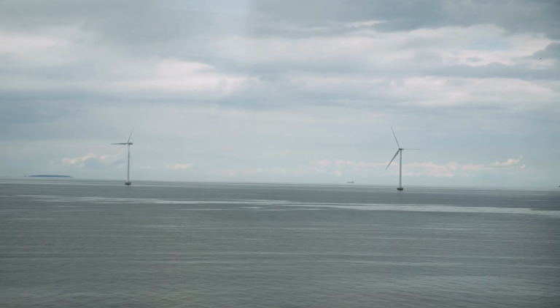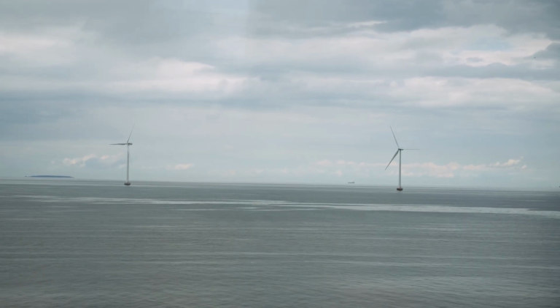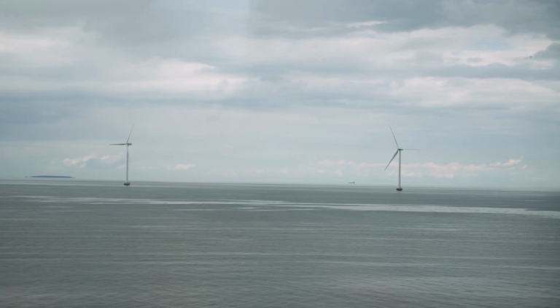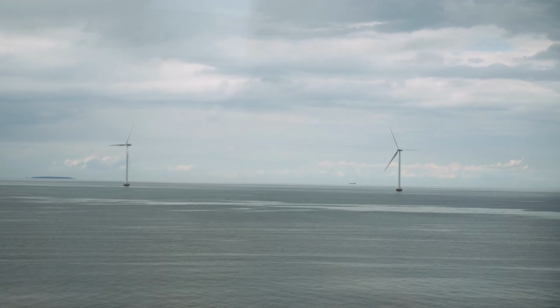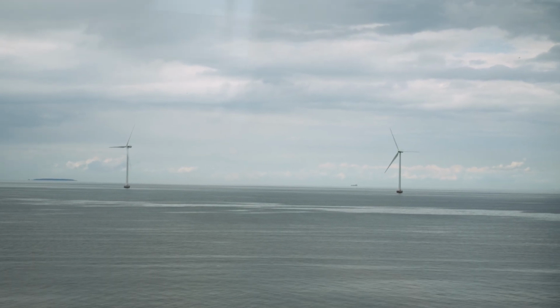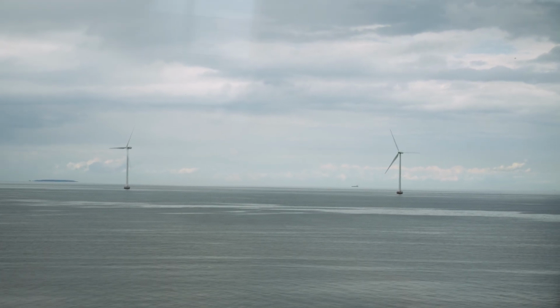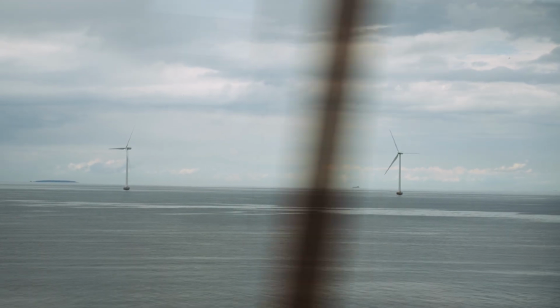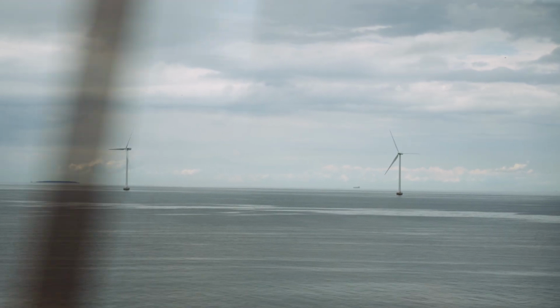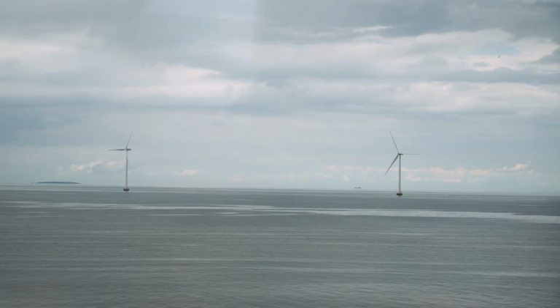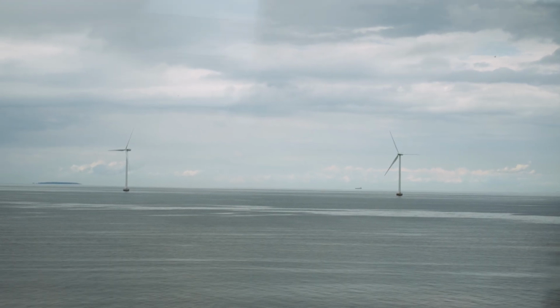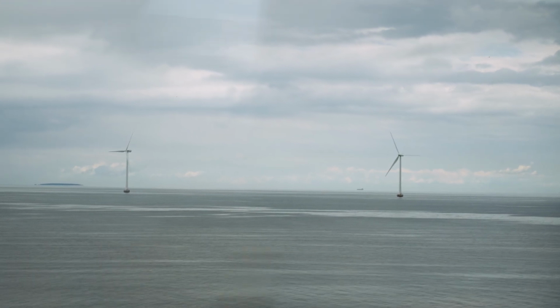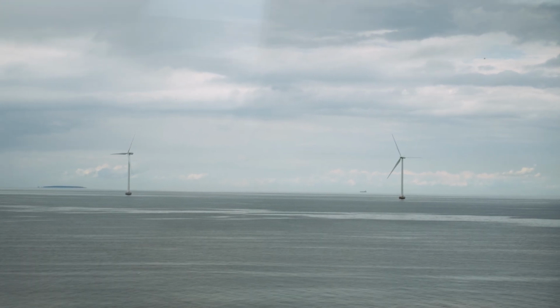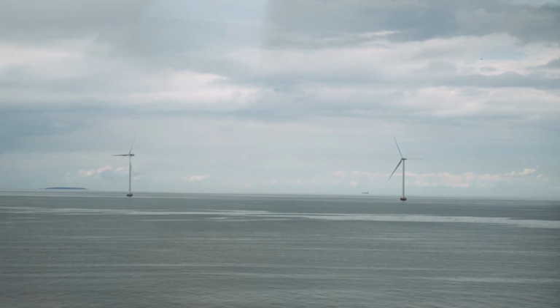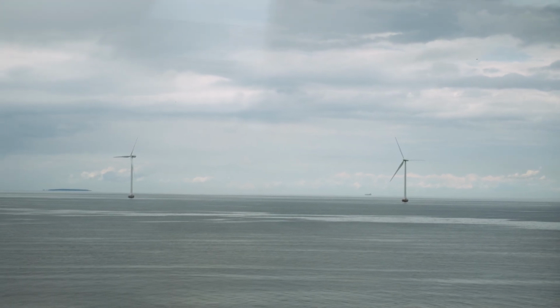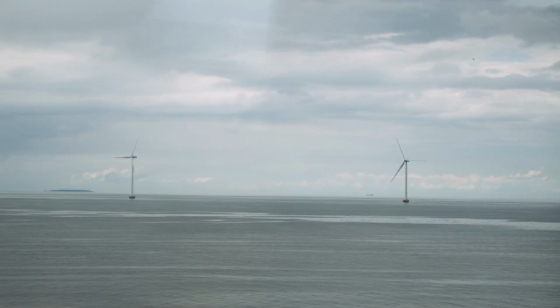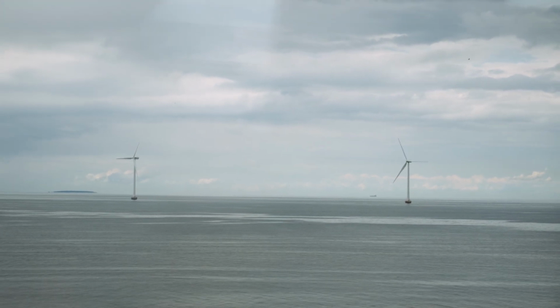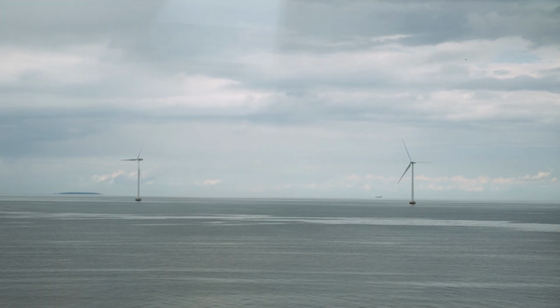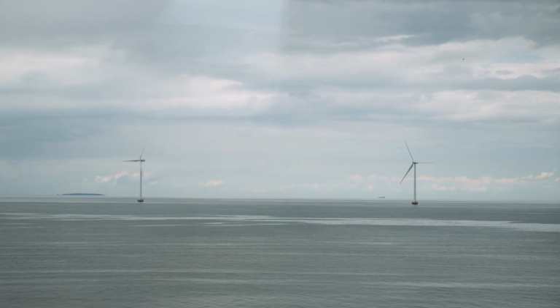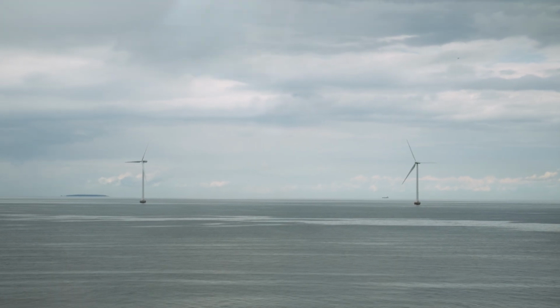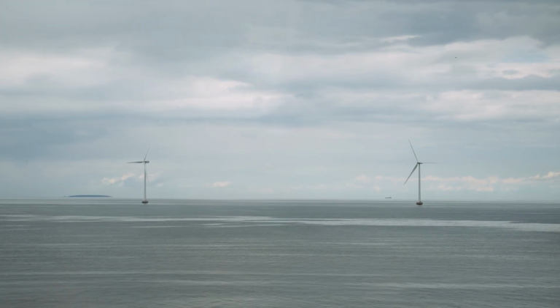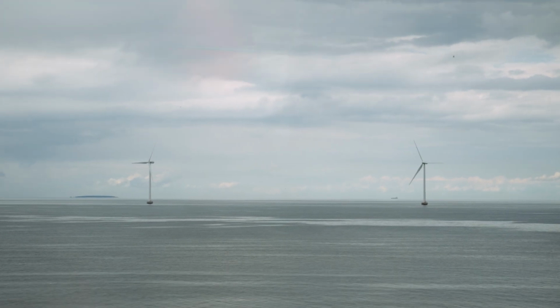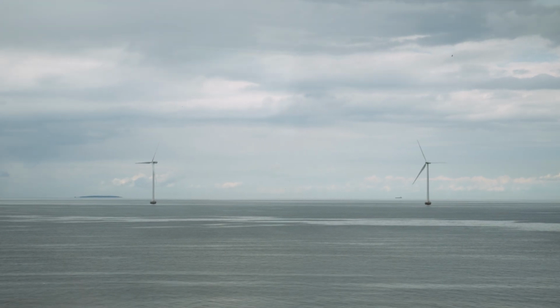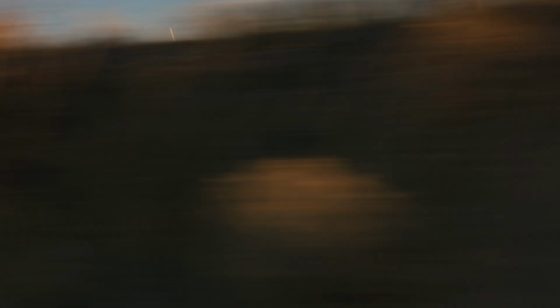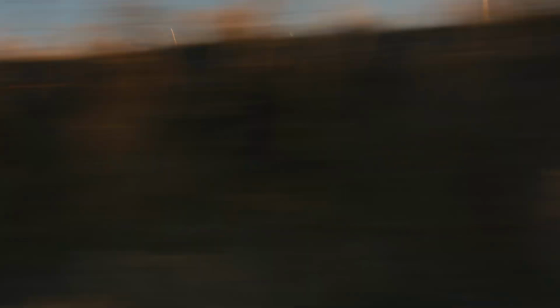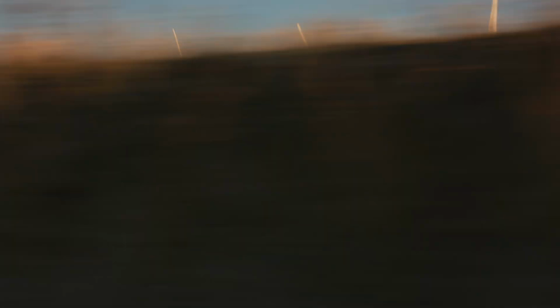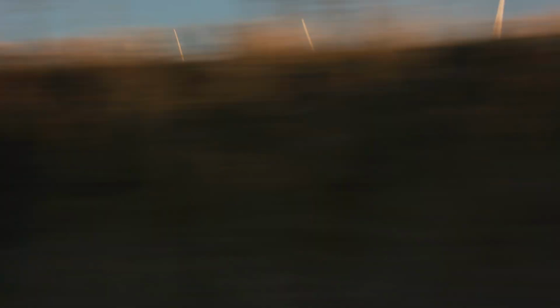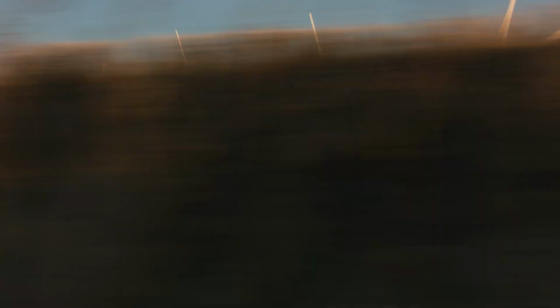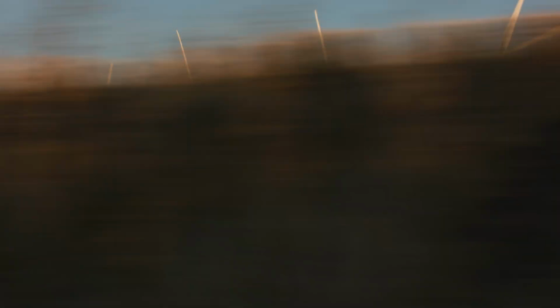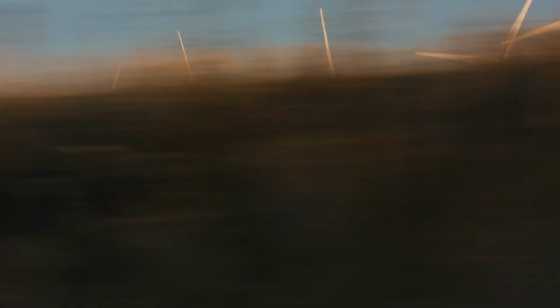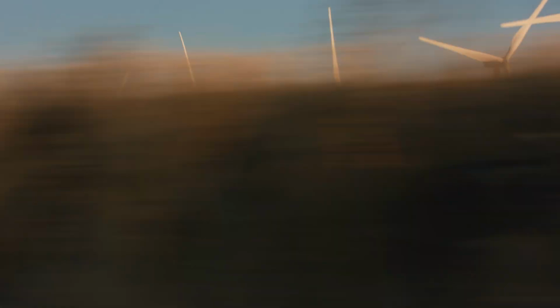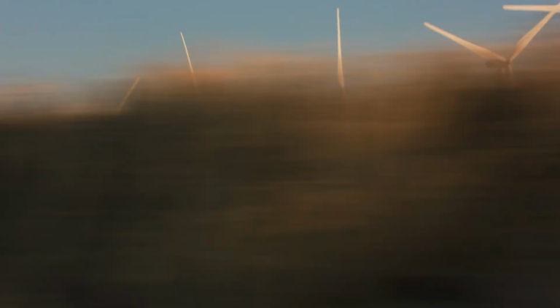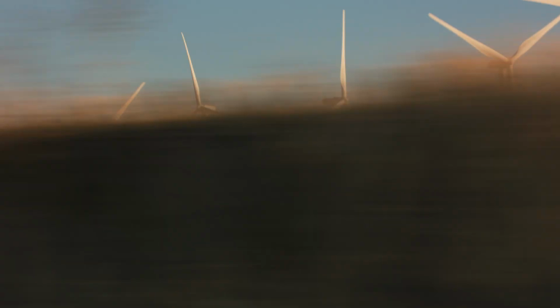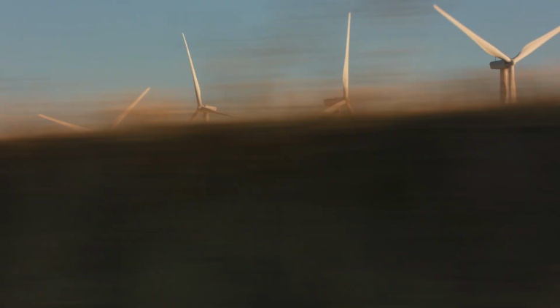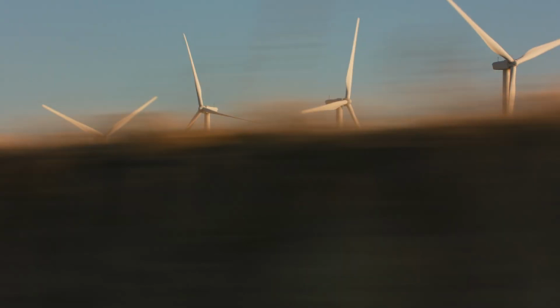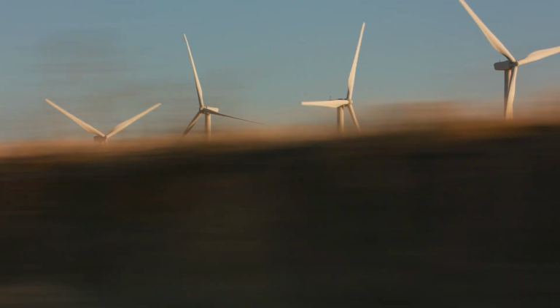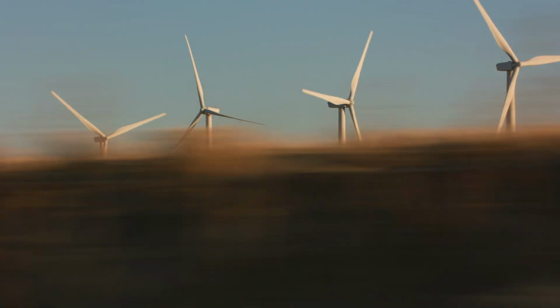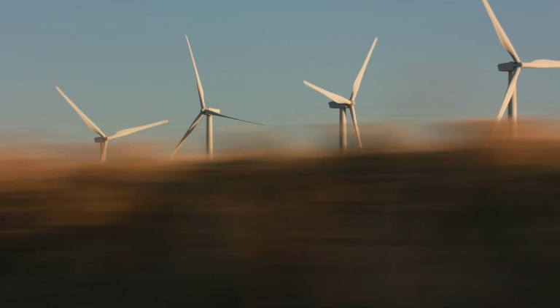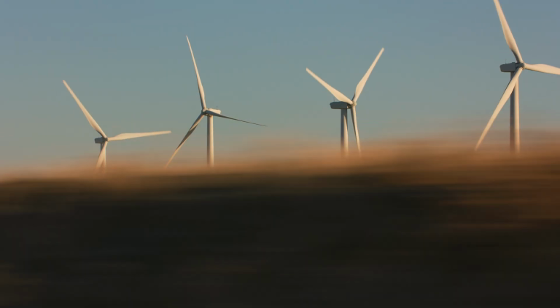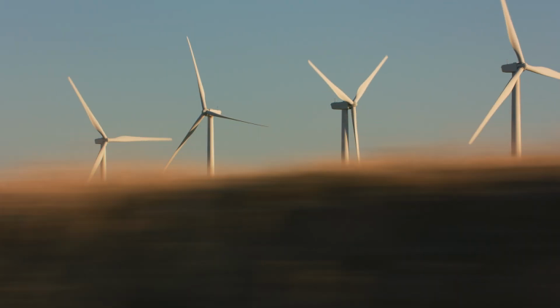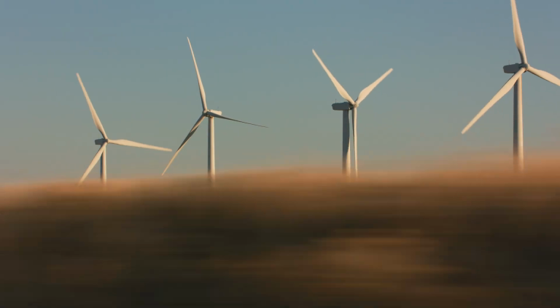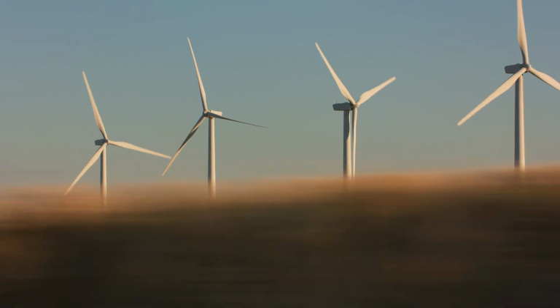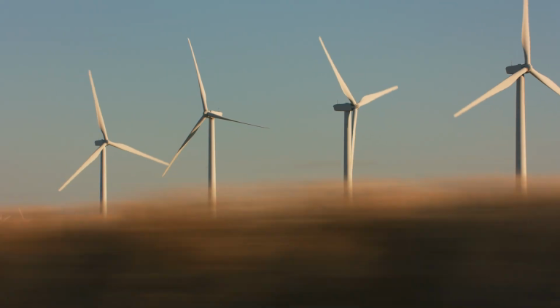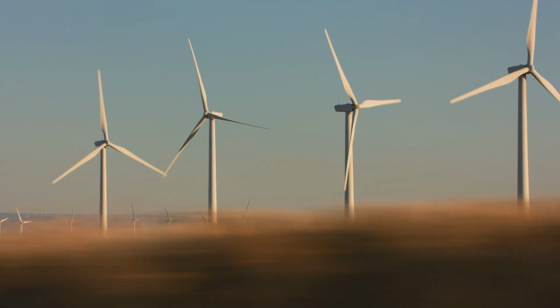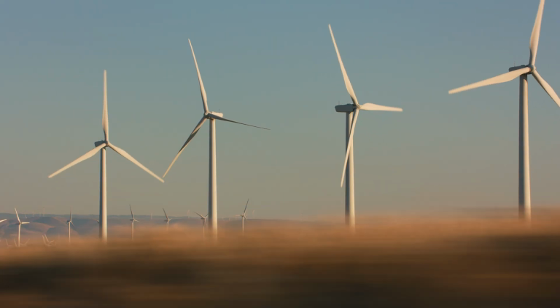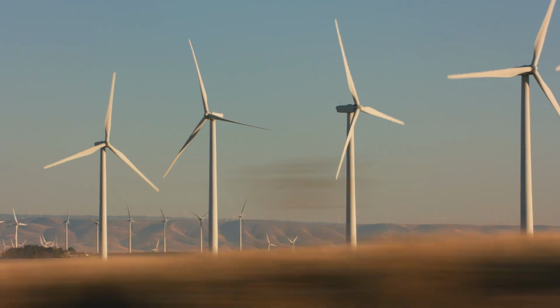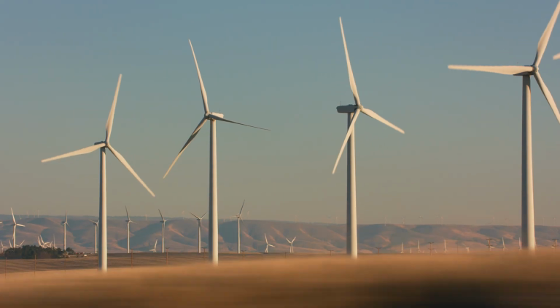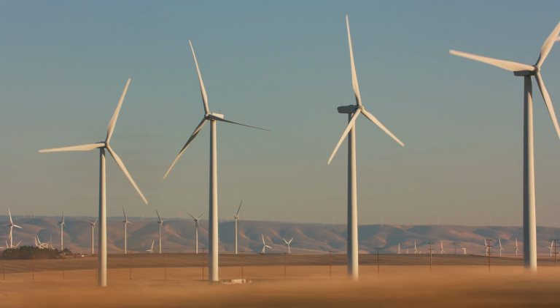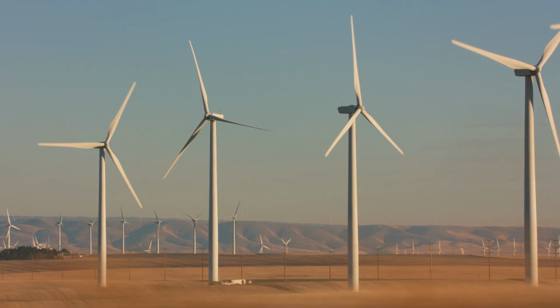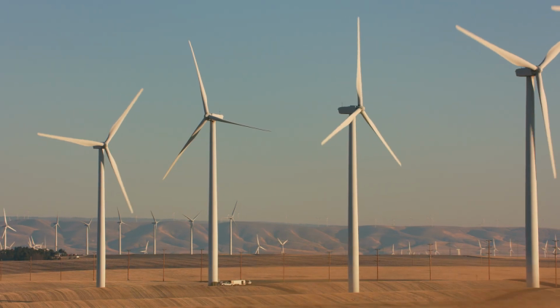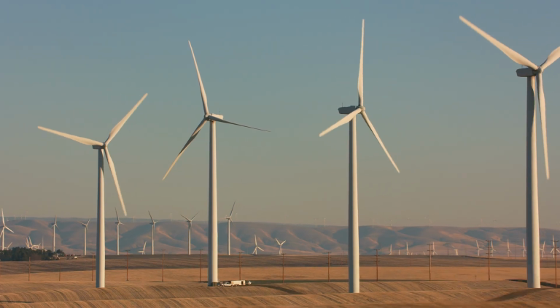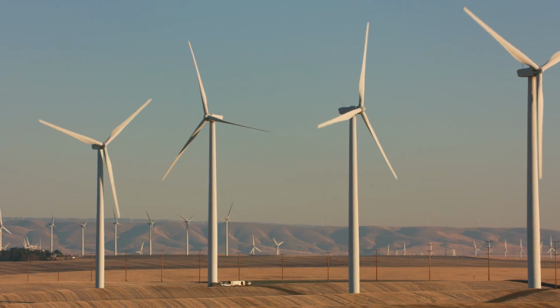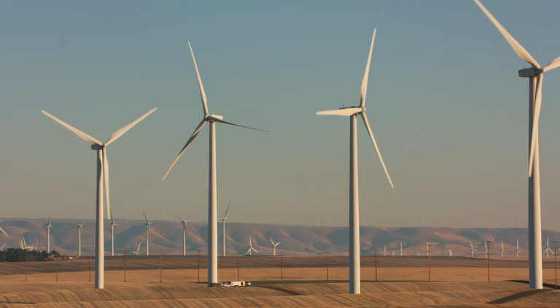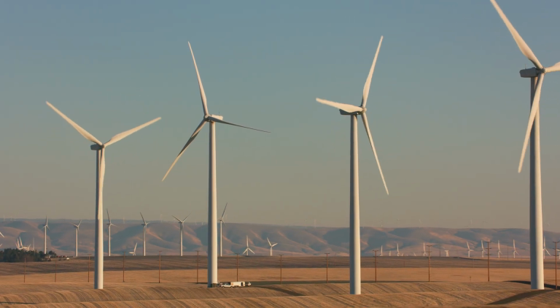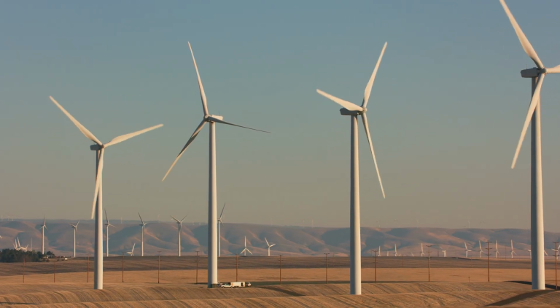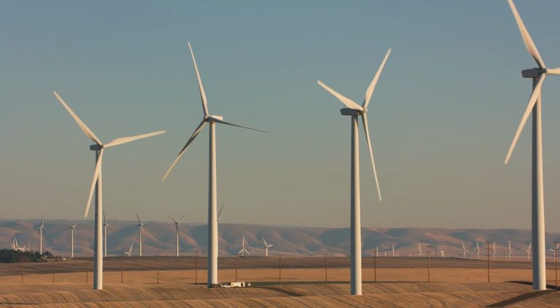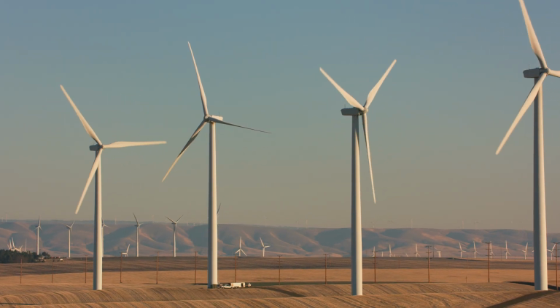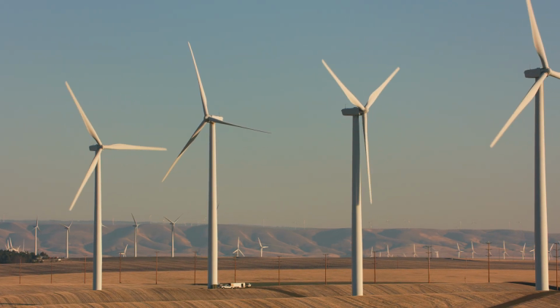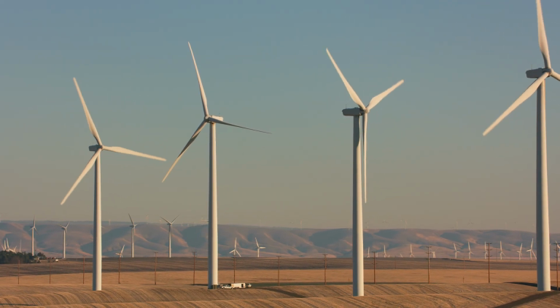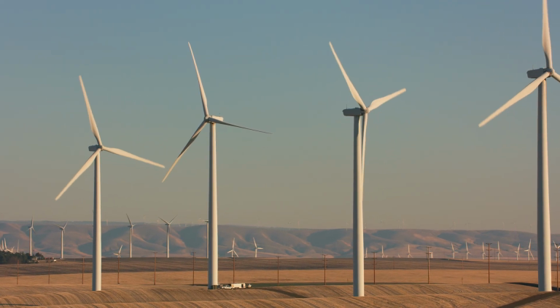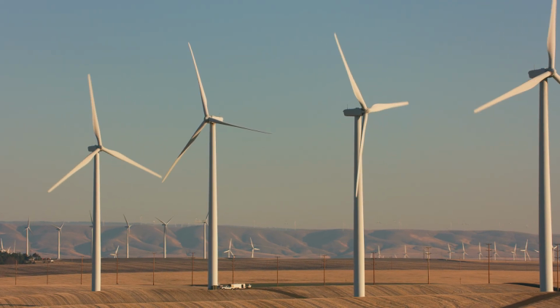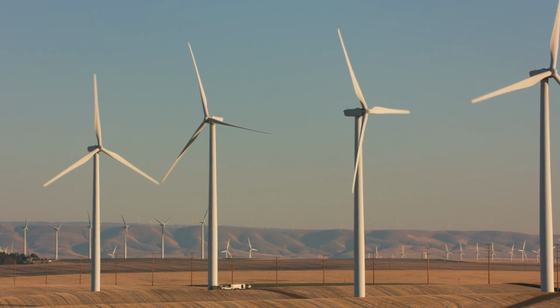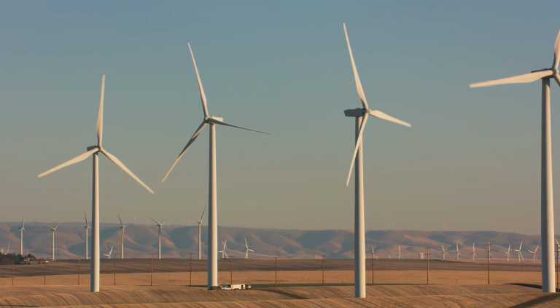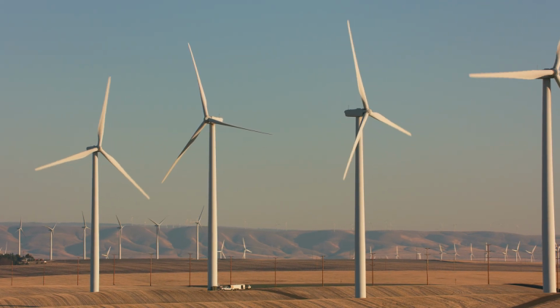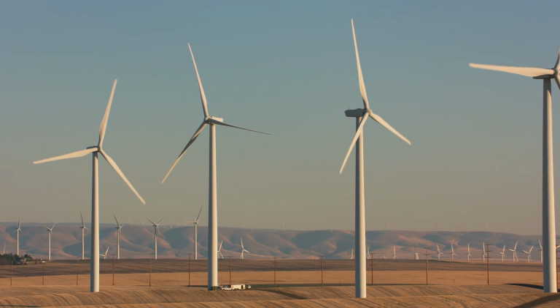With its impressive scale and impact, the wind farm serves as an inspiration for renewable energy projects around the world.